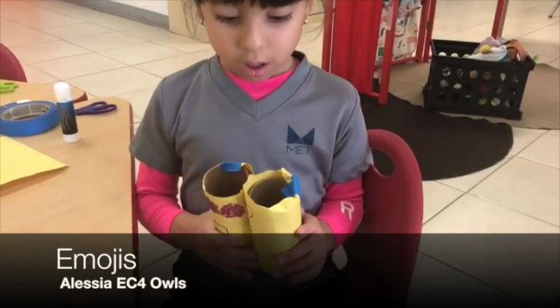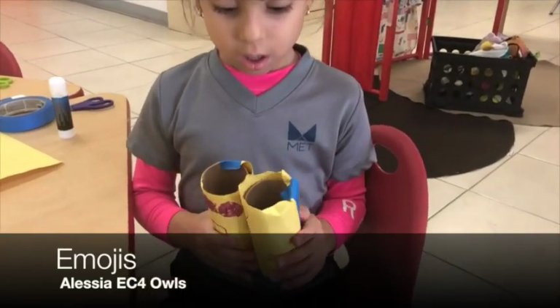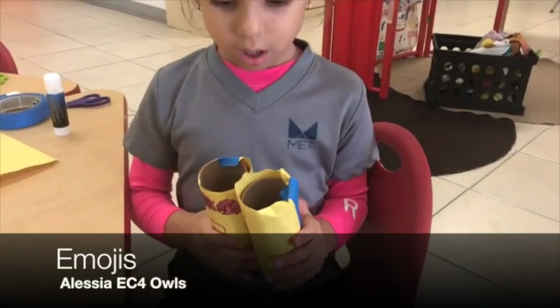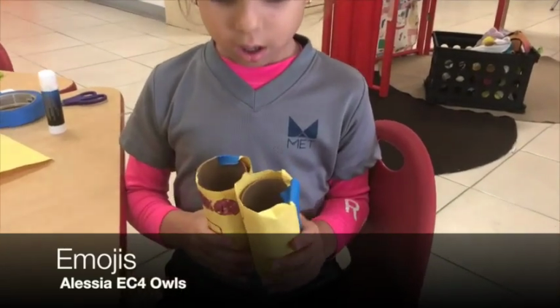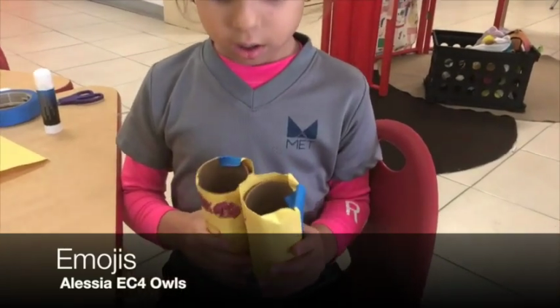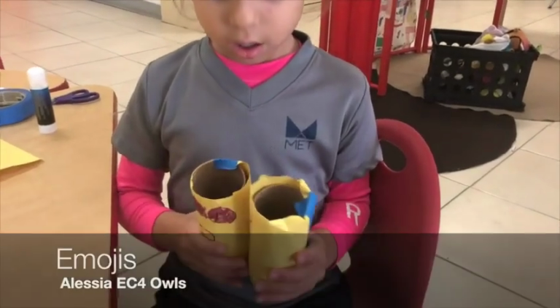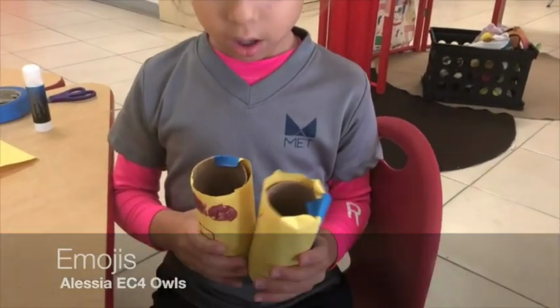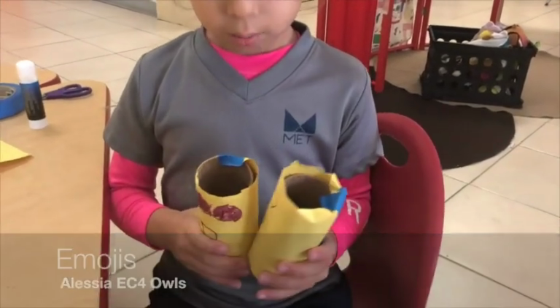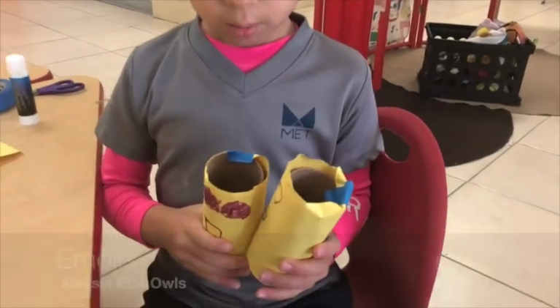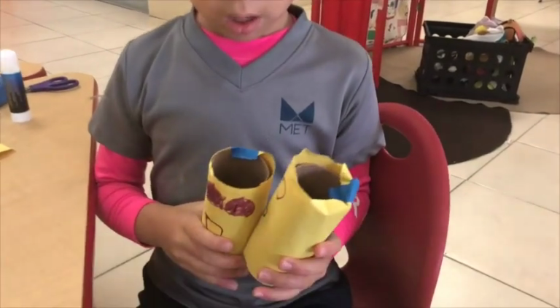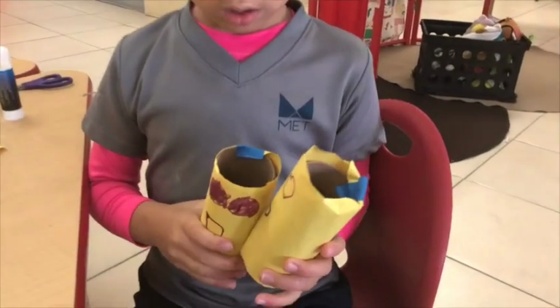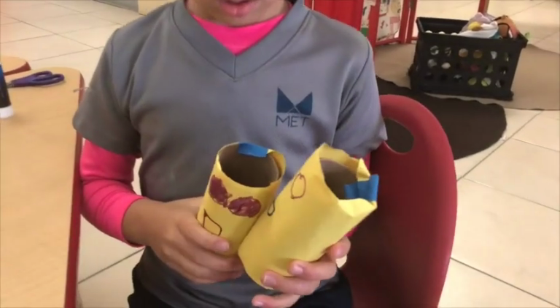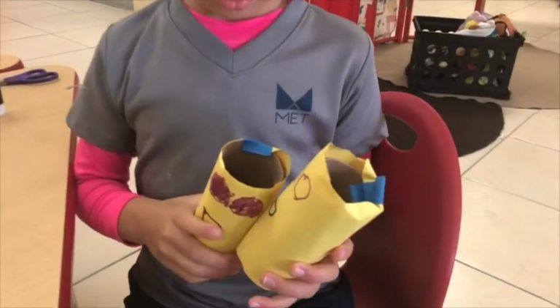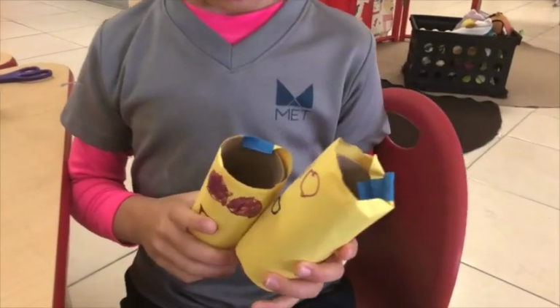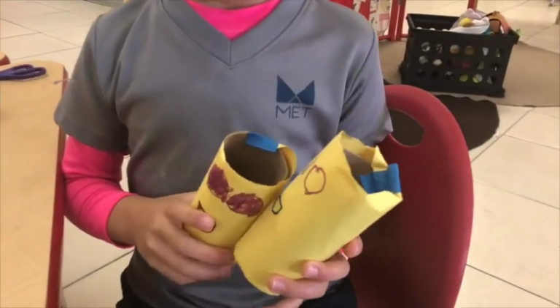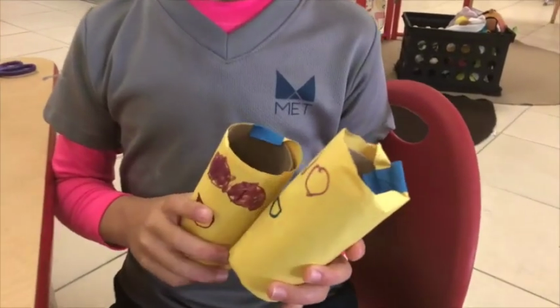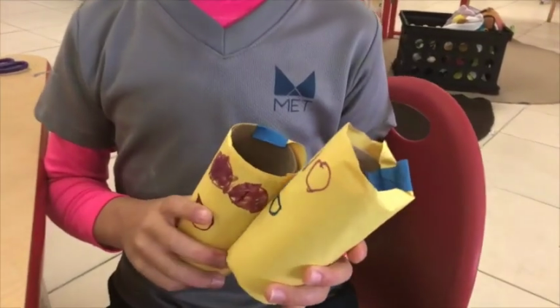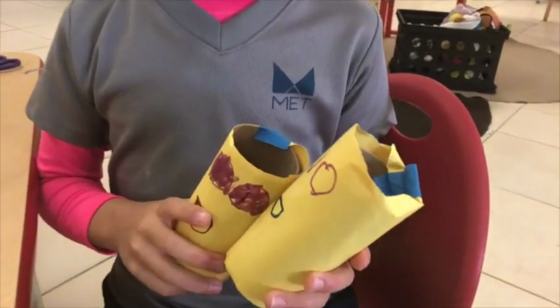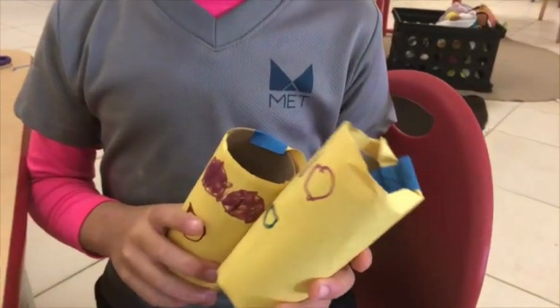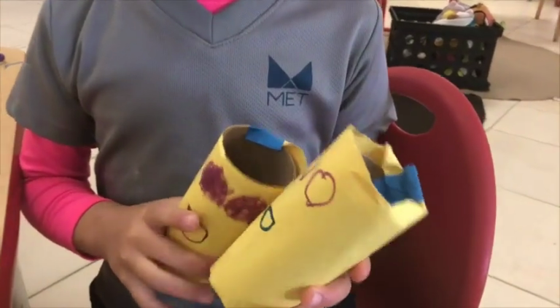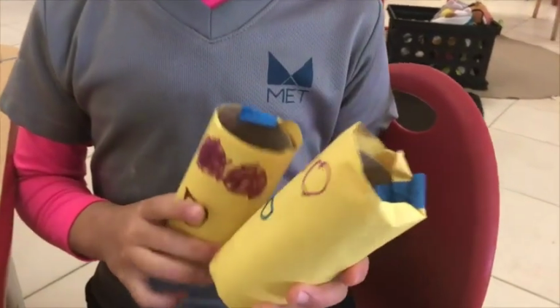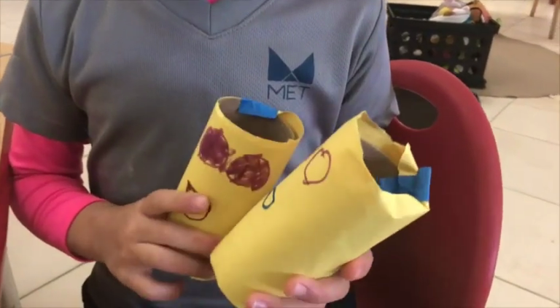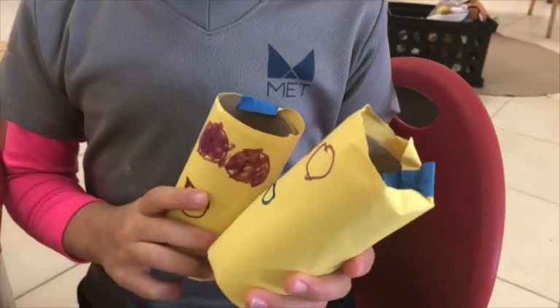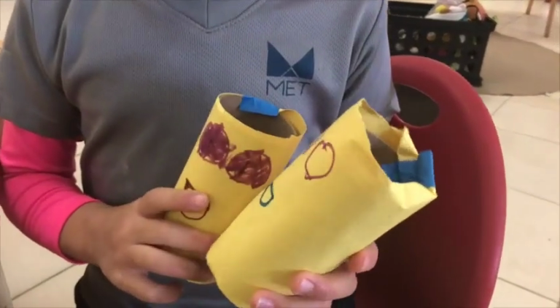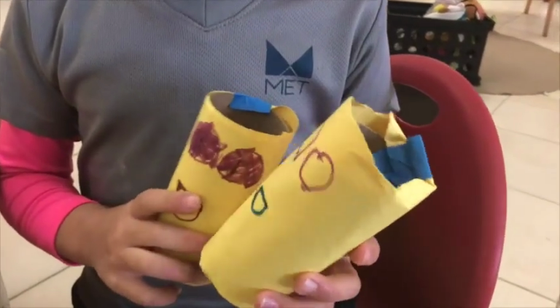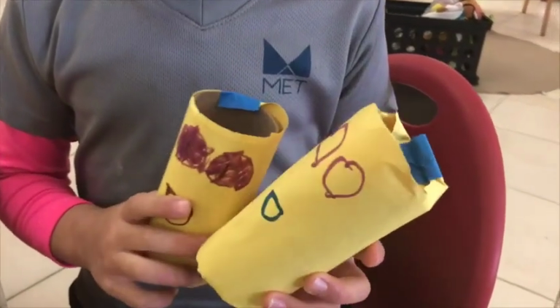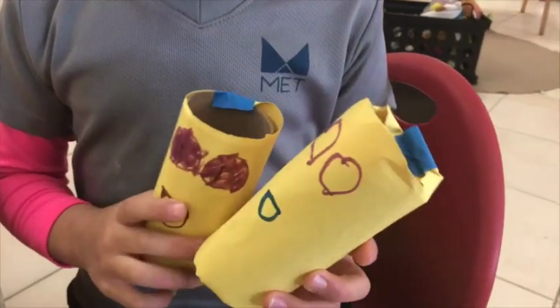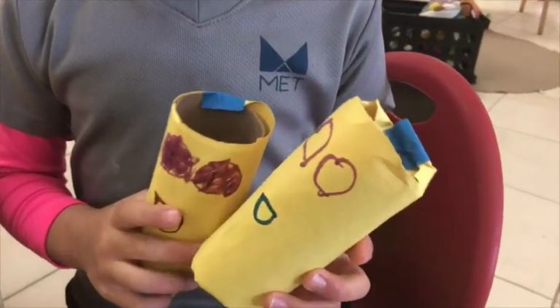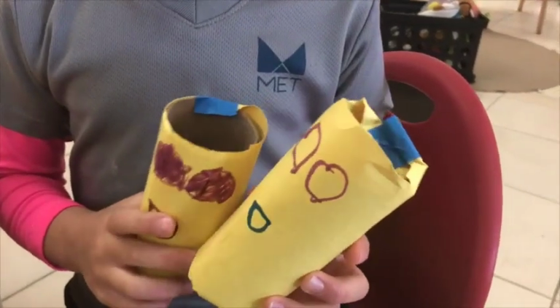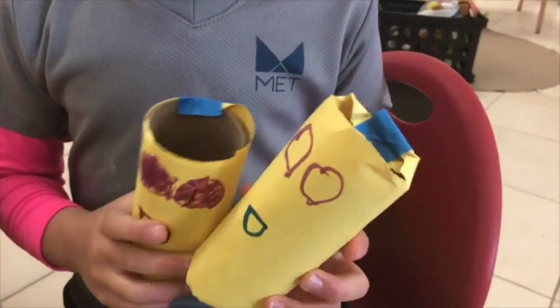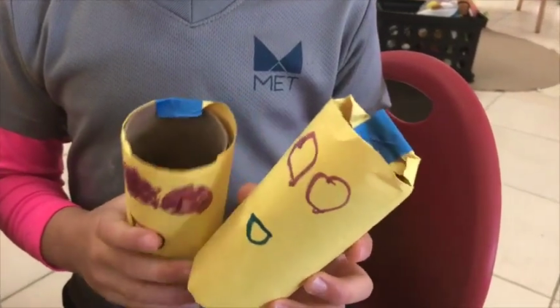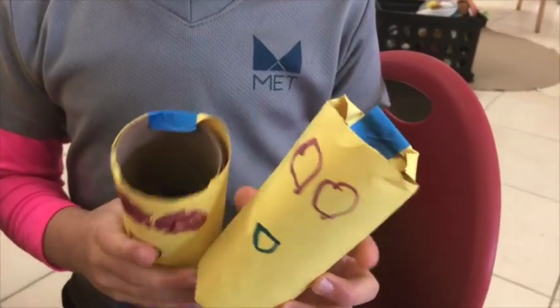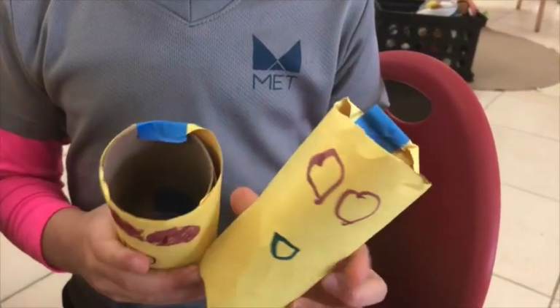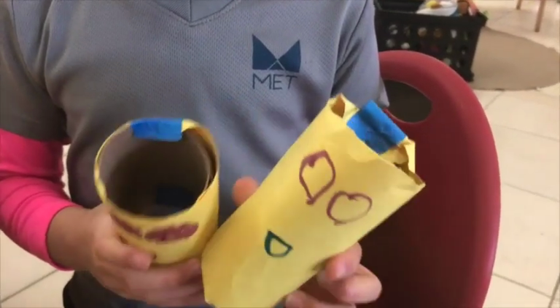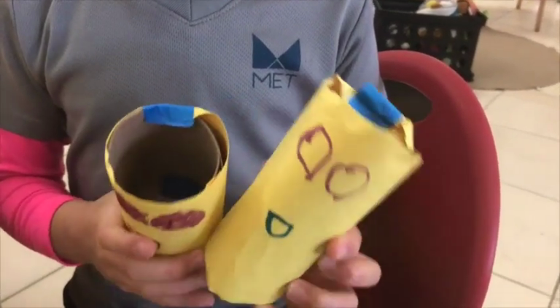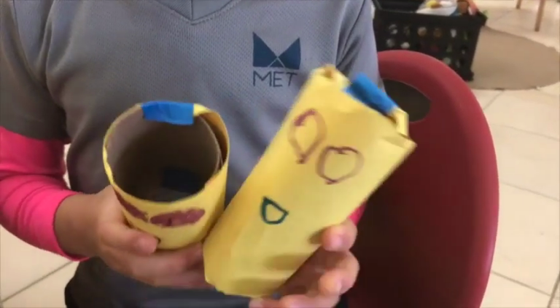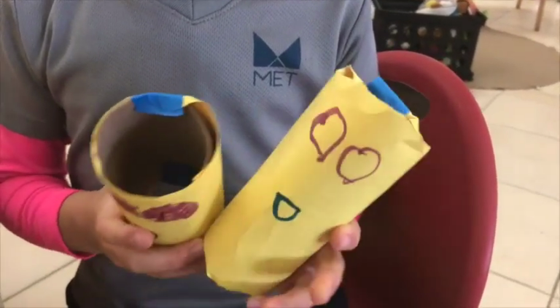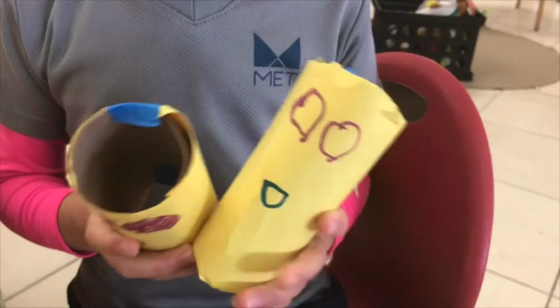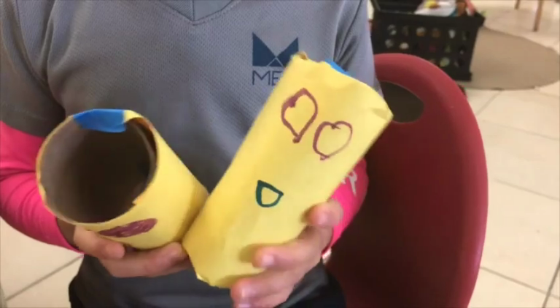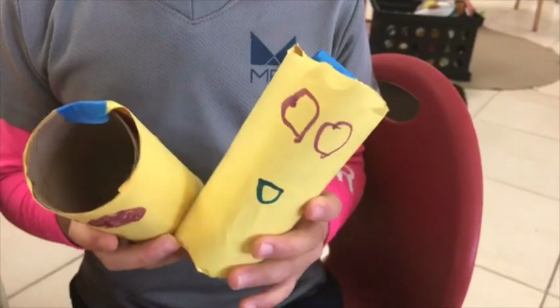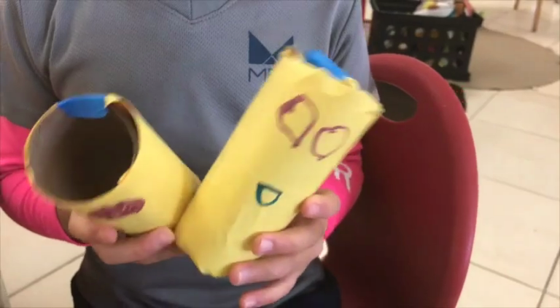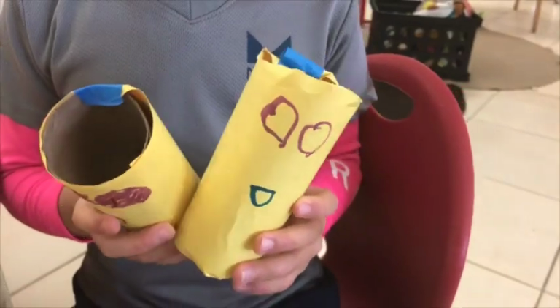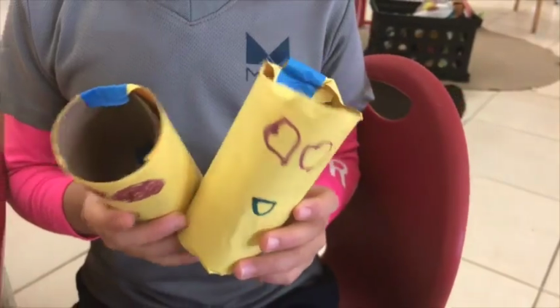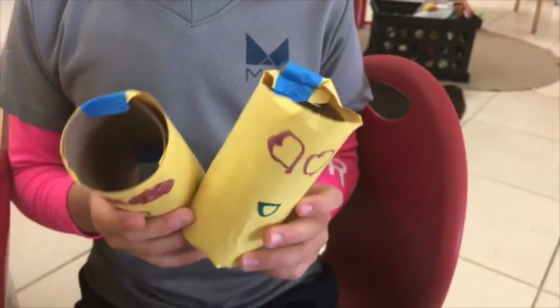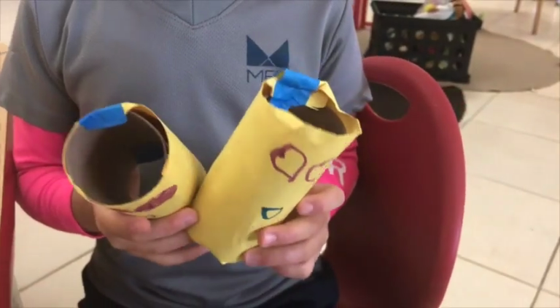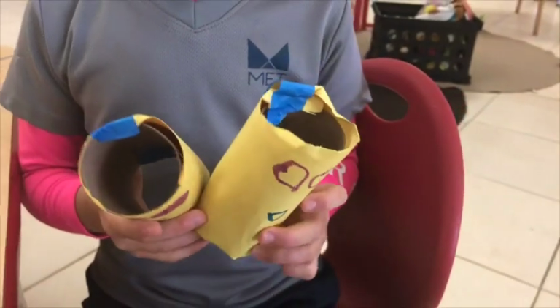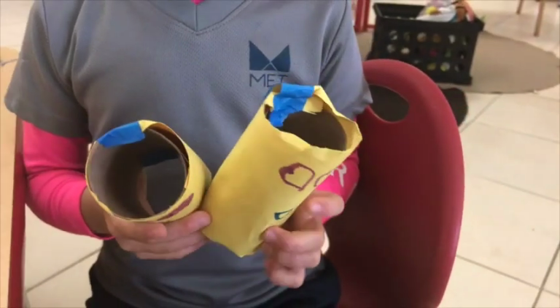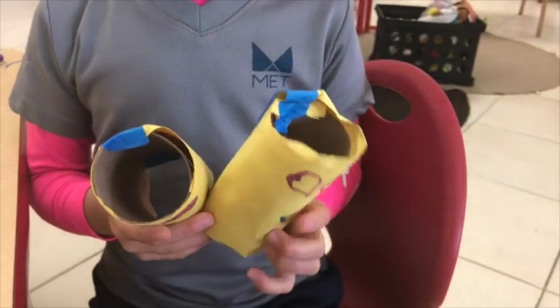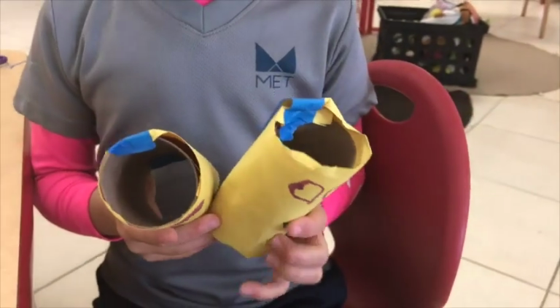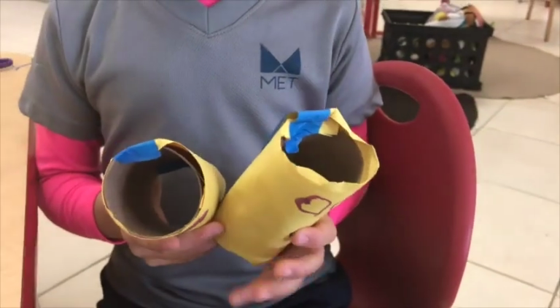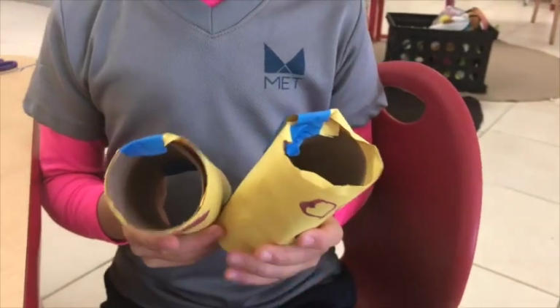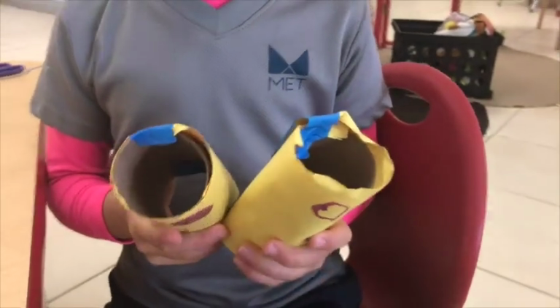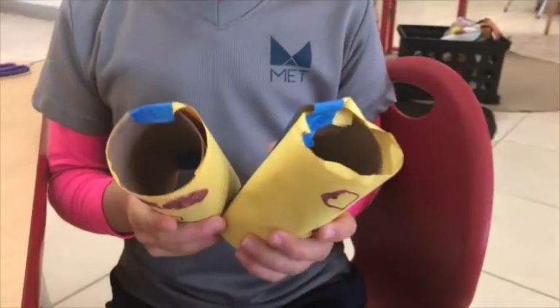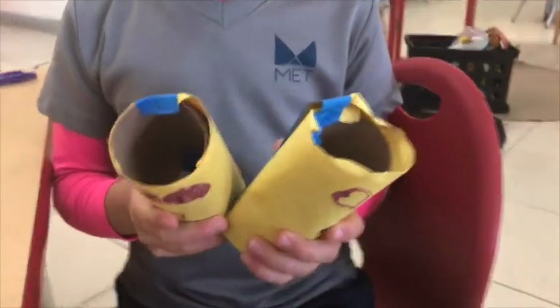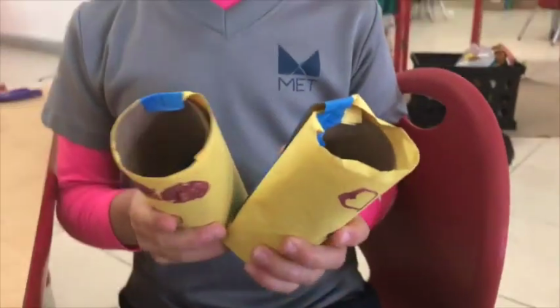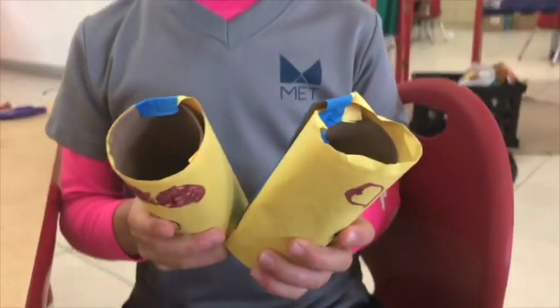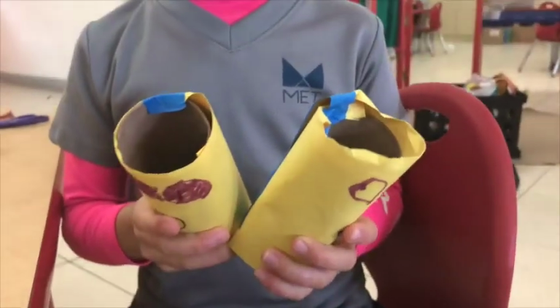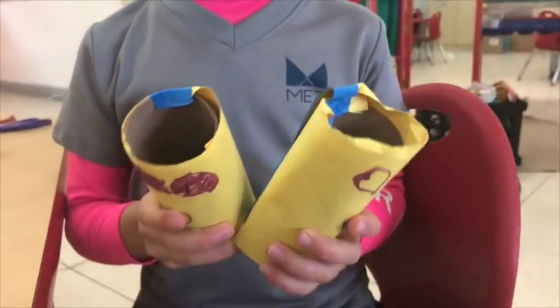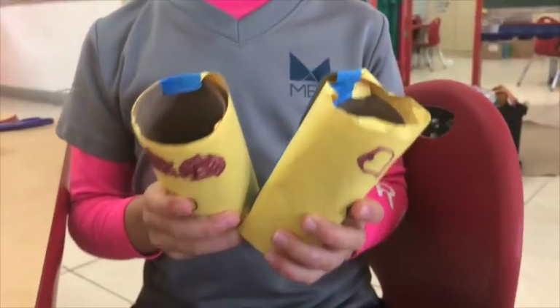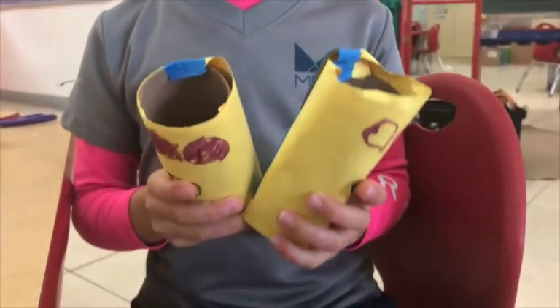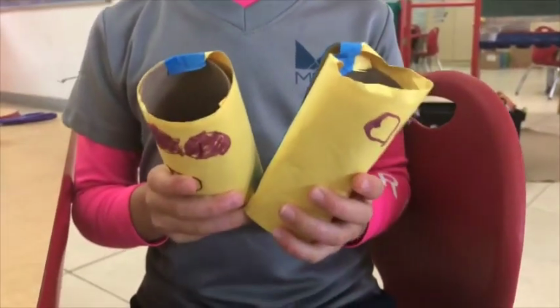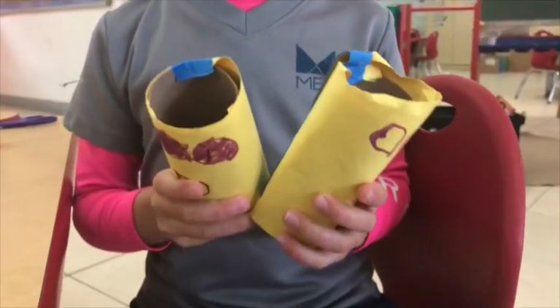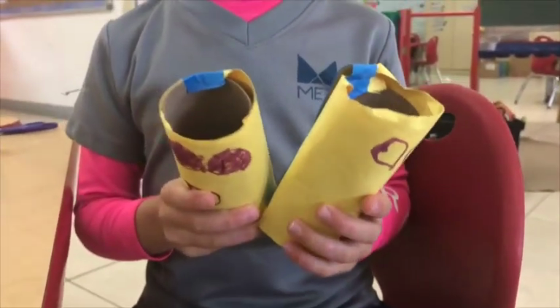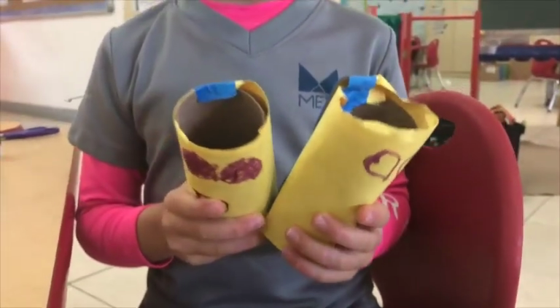How do you make it? I make it with marker, paper, and tape.